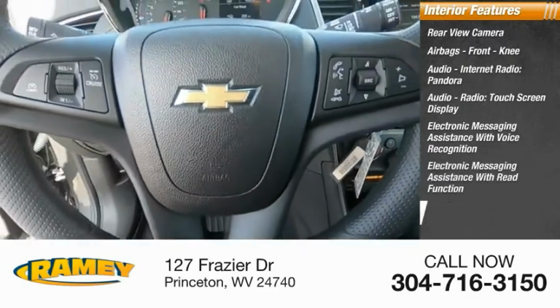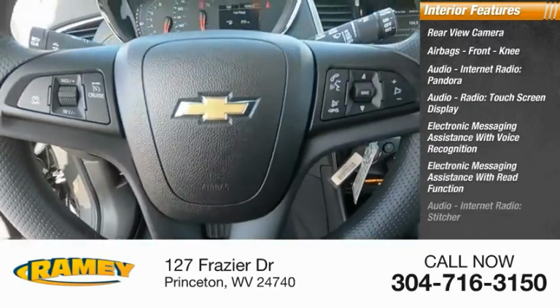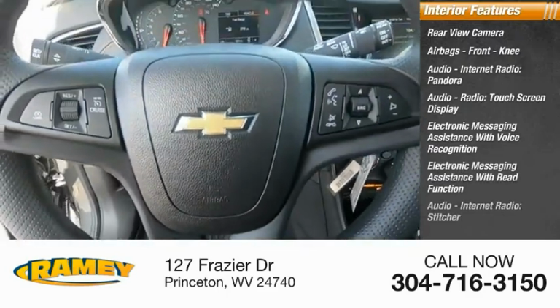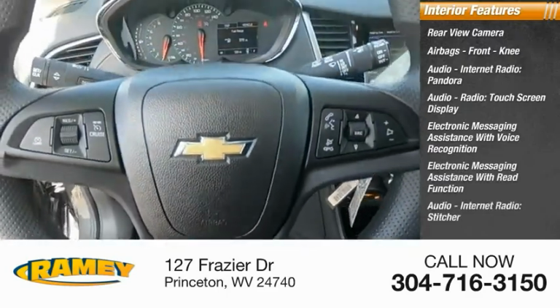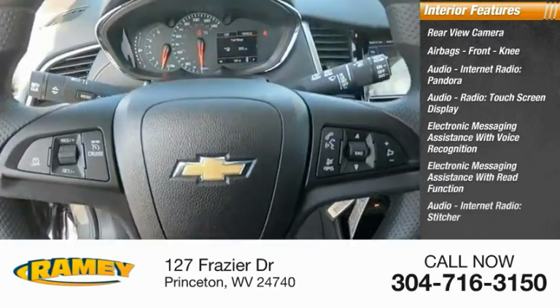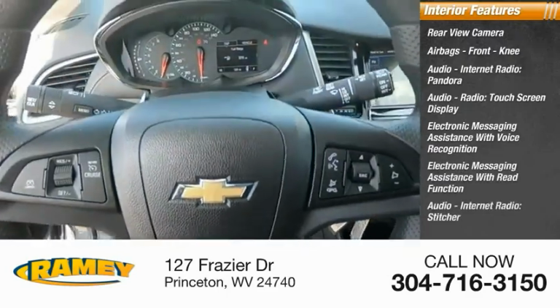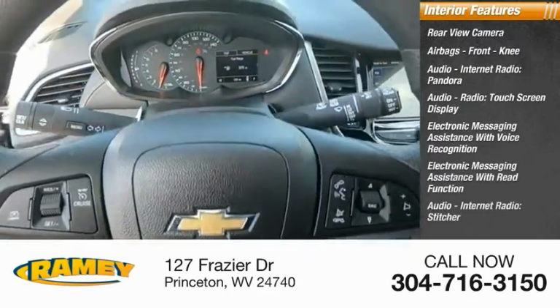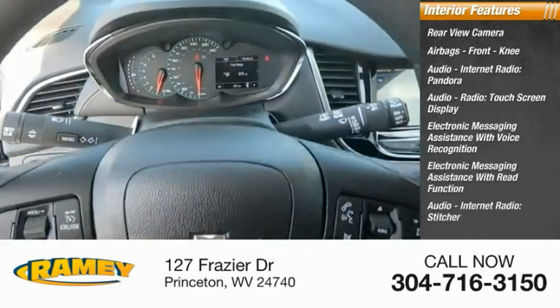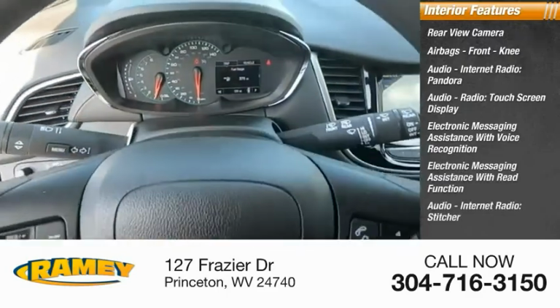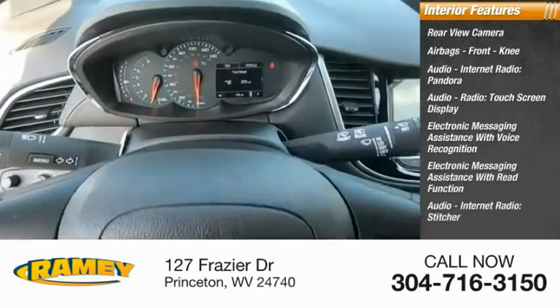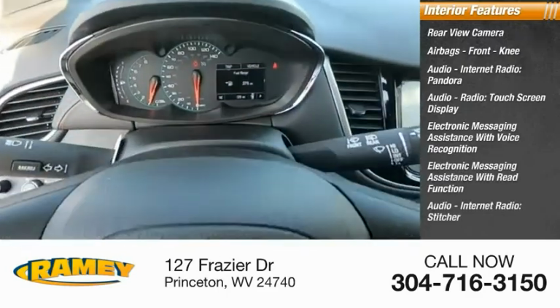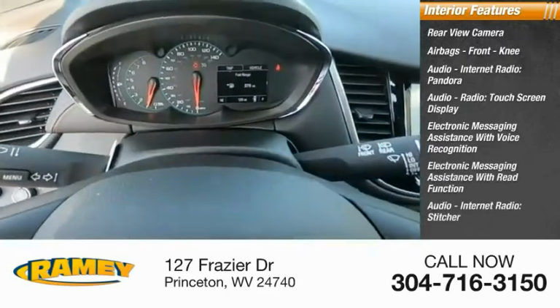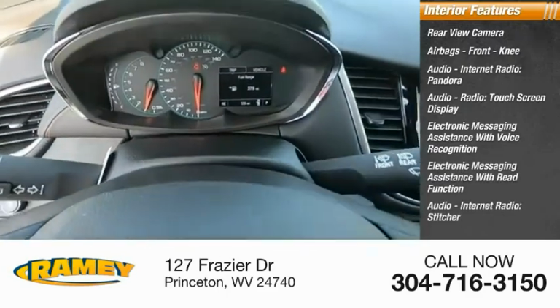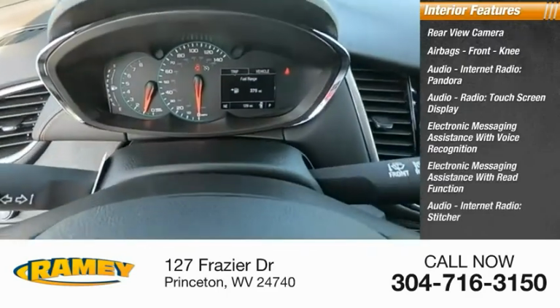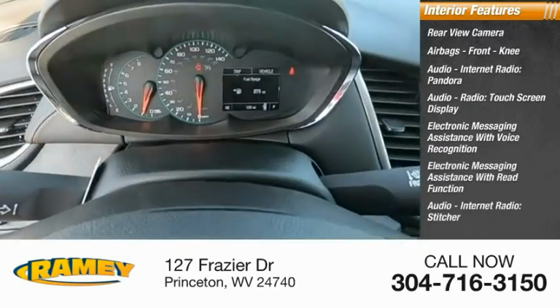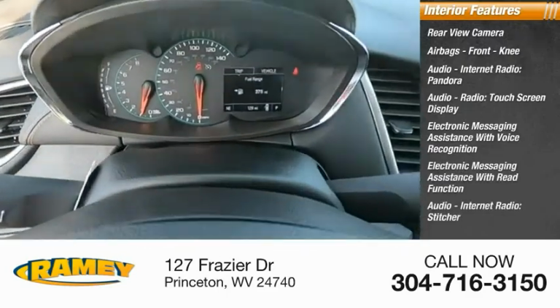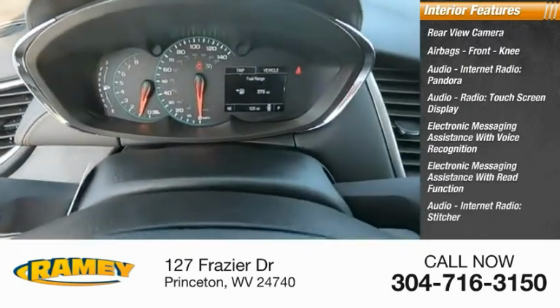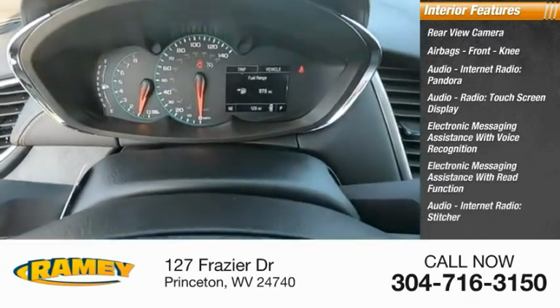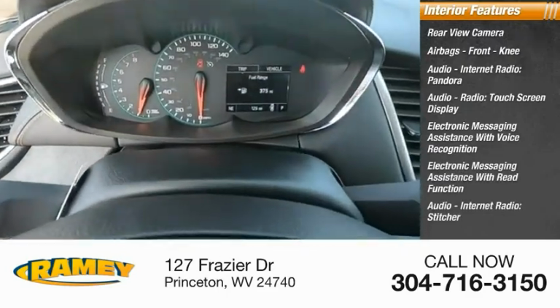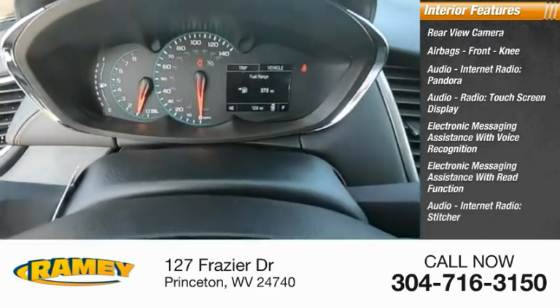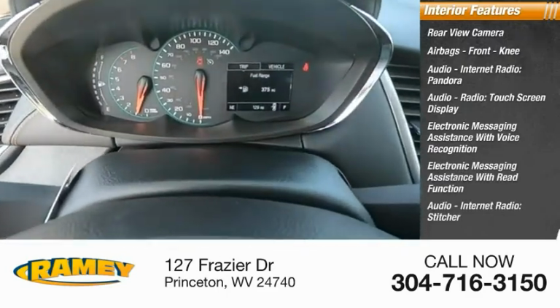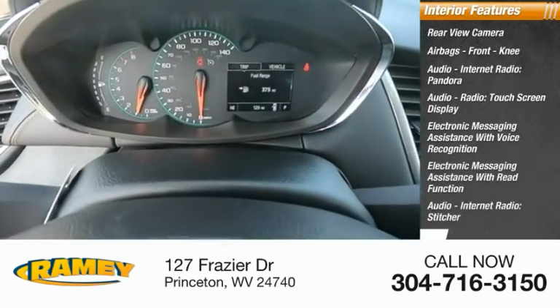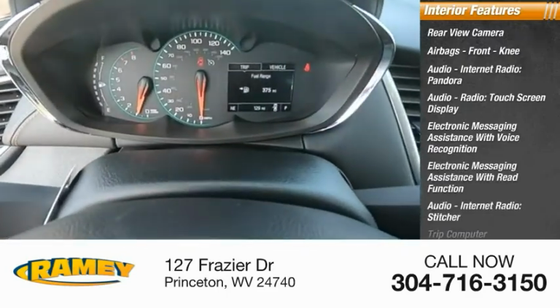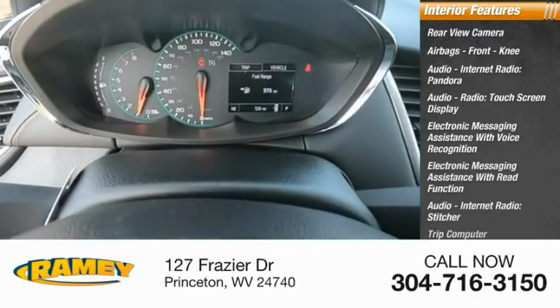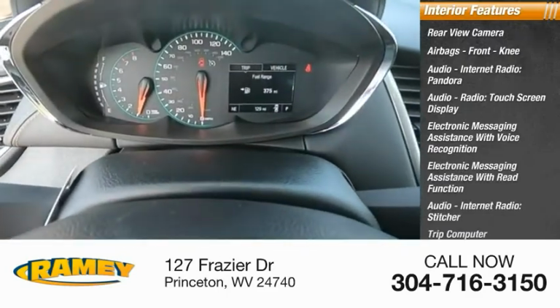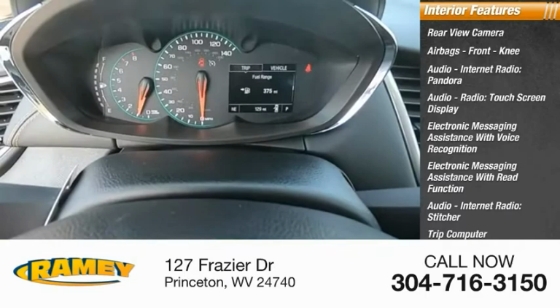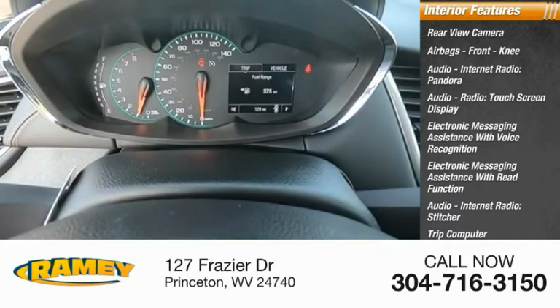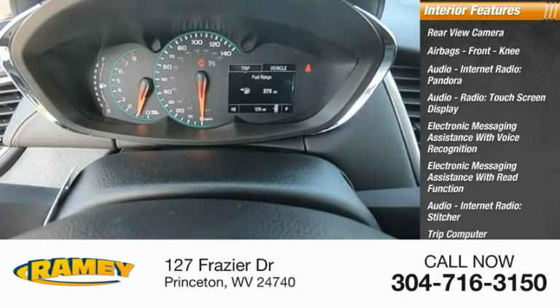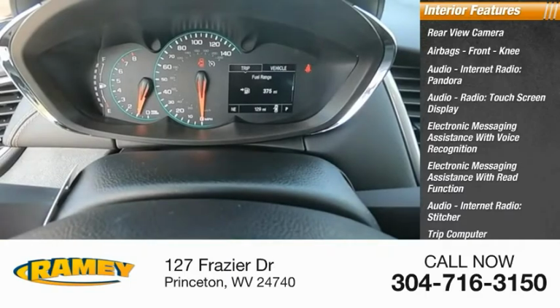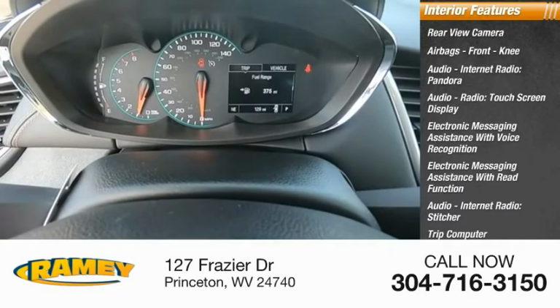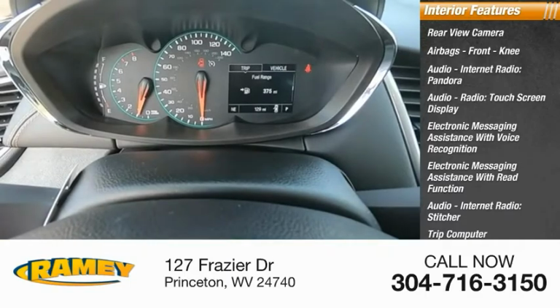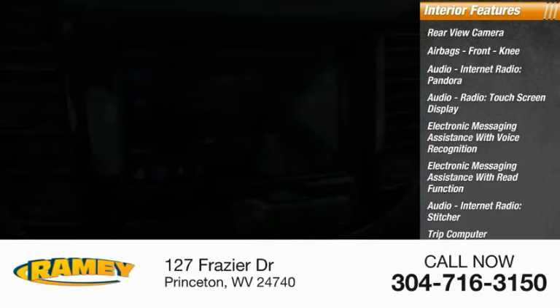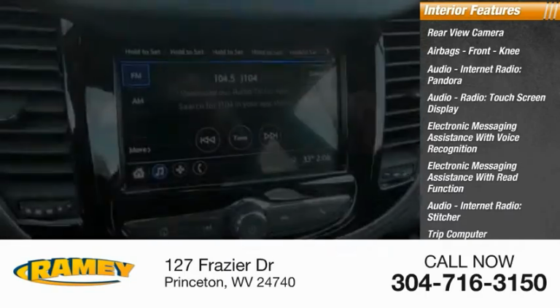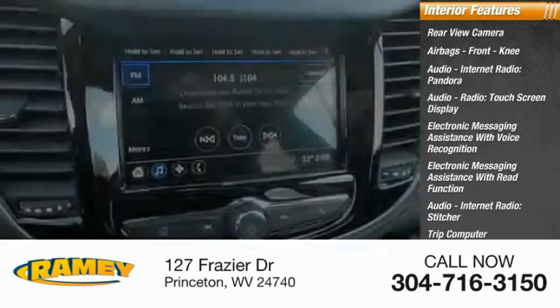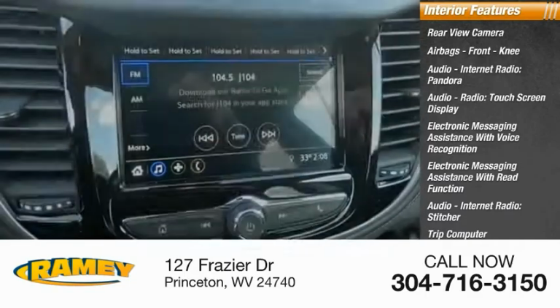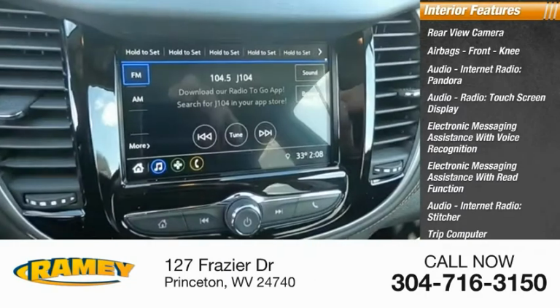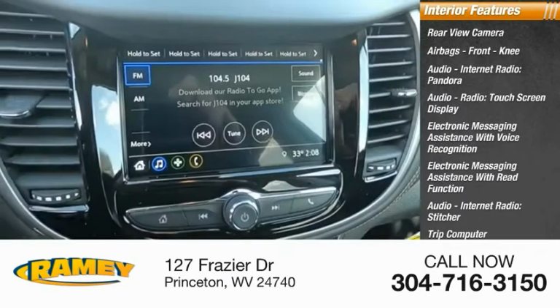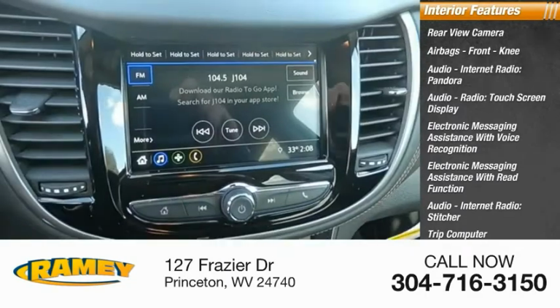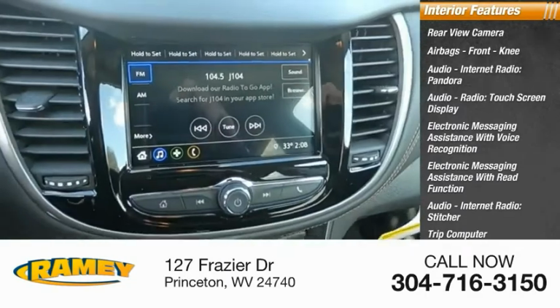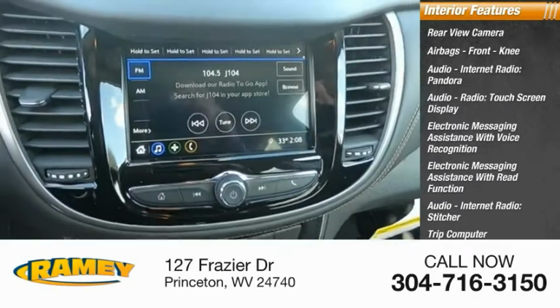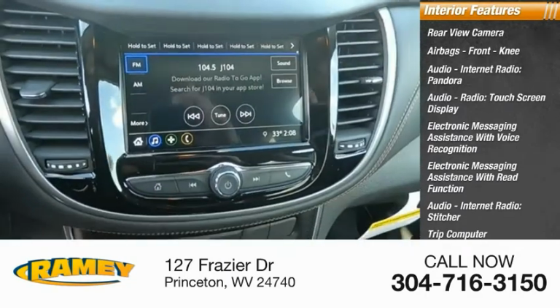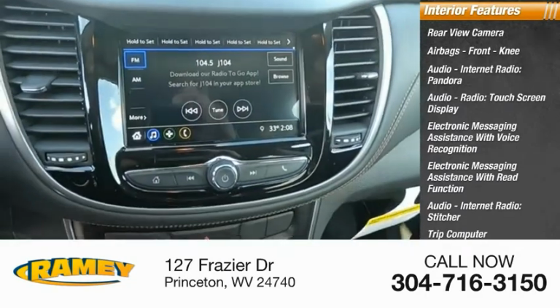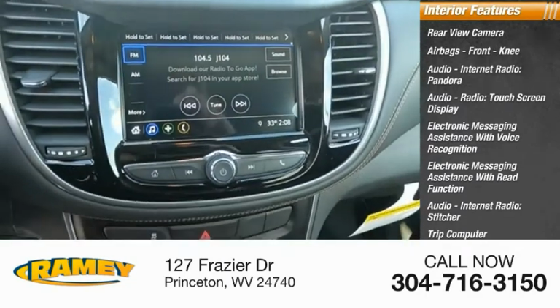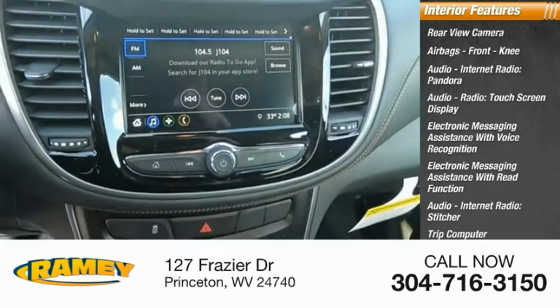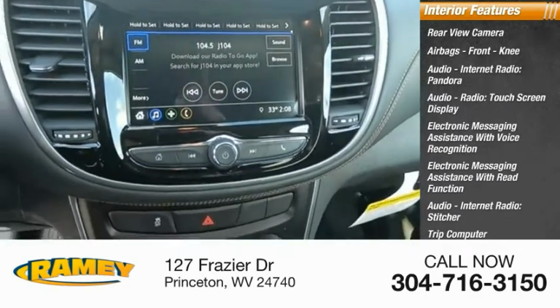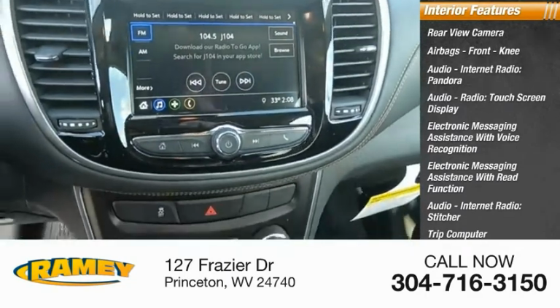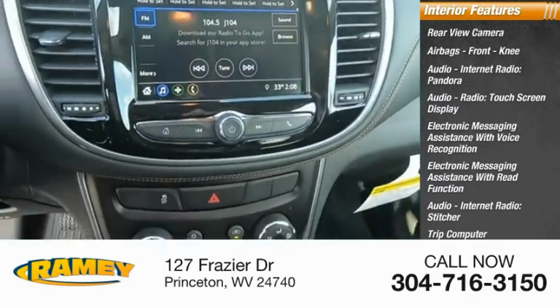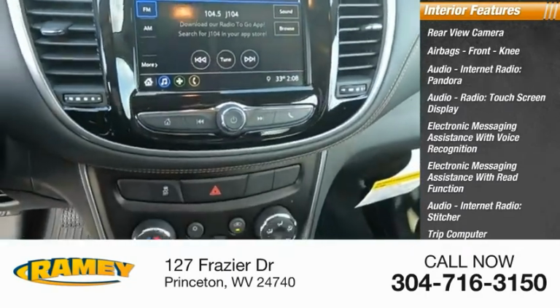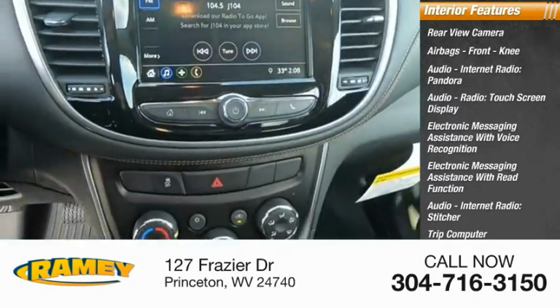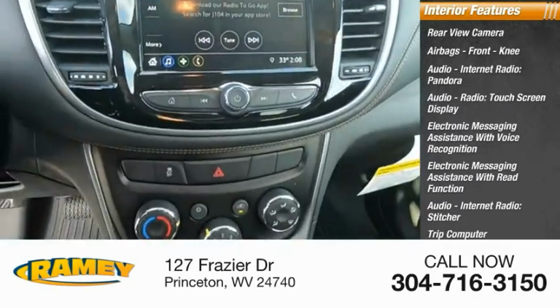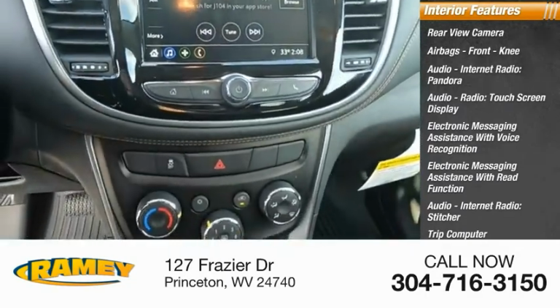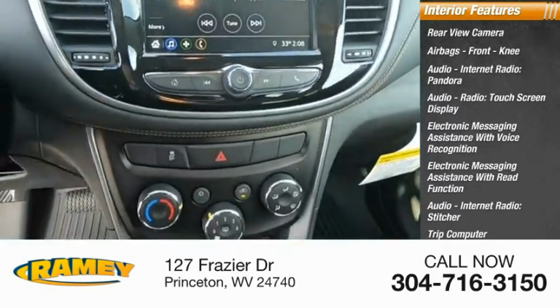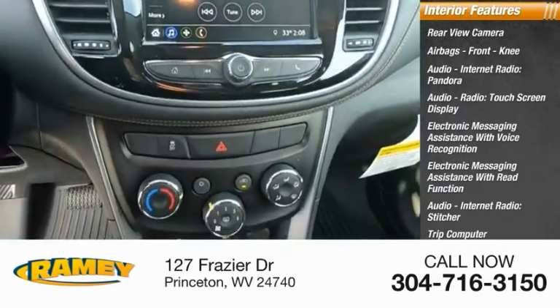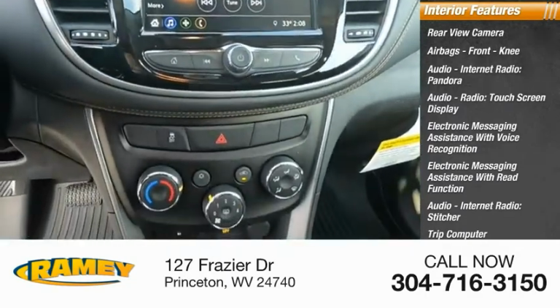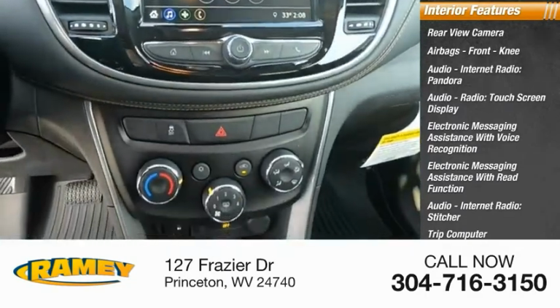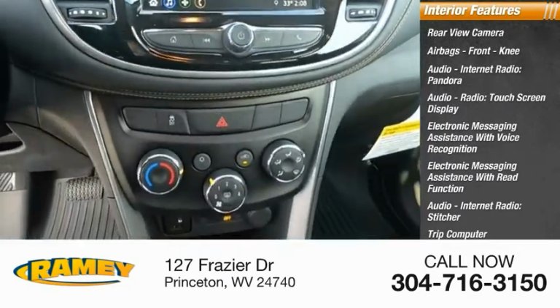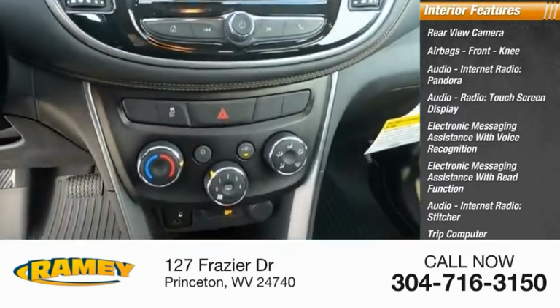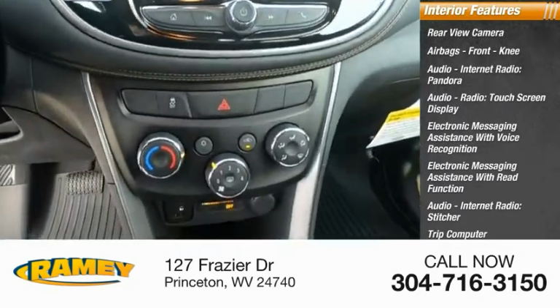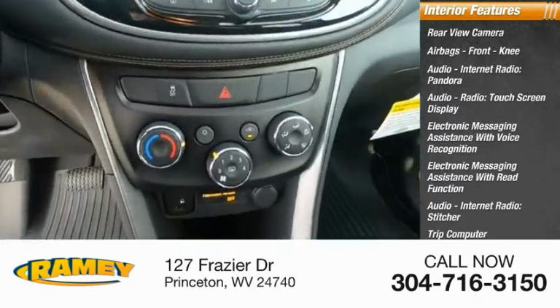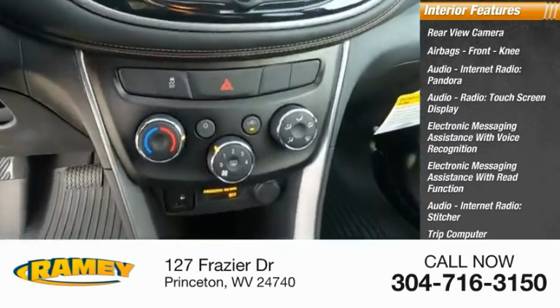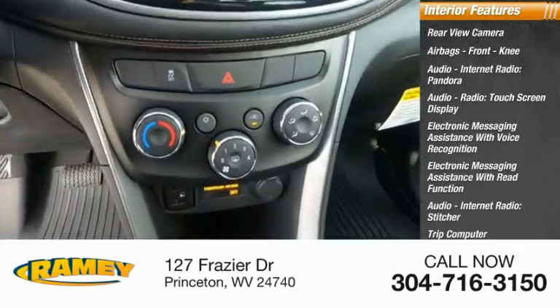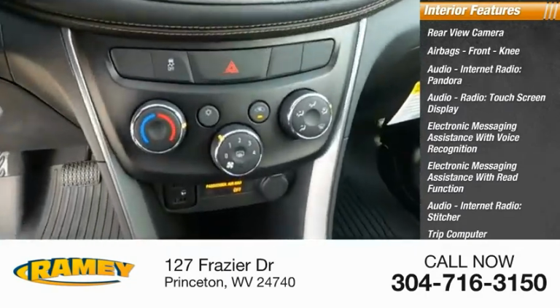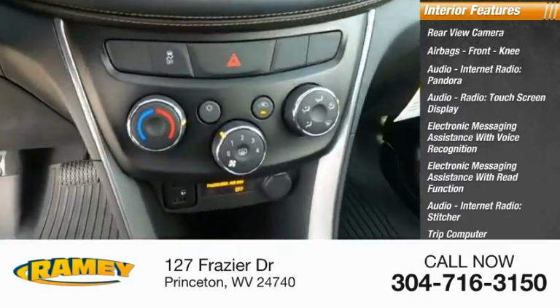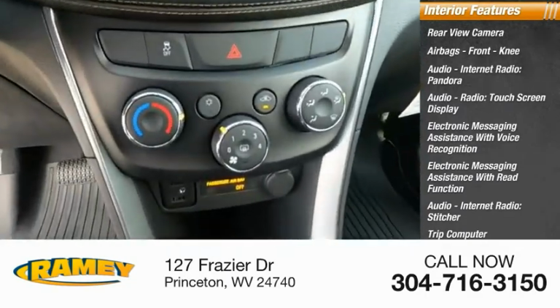Audio, internet radio, Stitcher, trip computer, child safety locks, vehicle assistance app, roadside assistance.